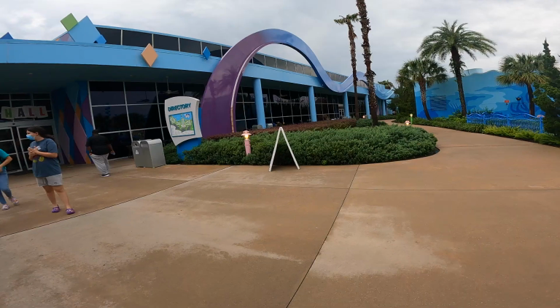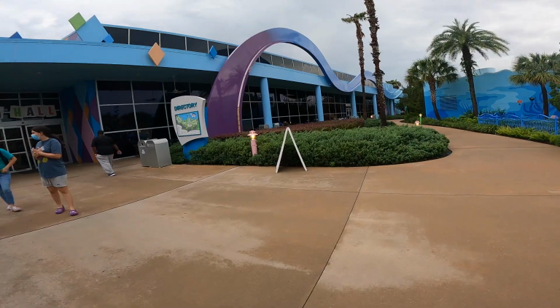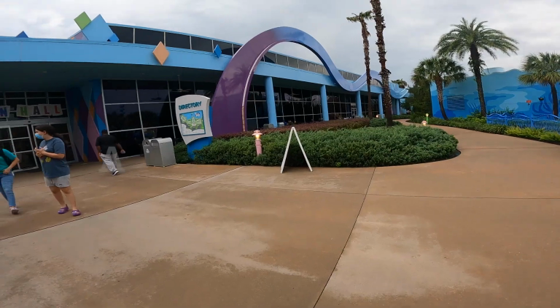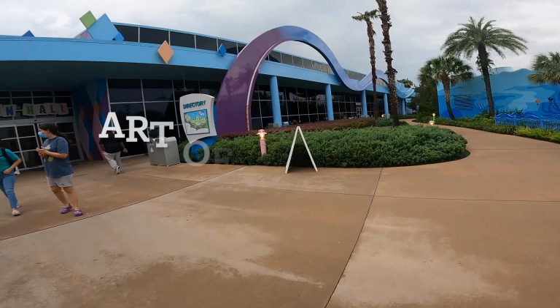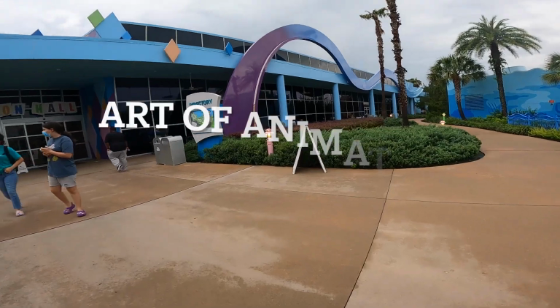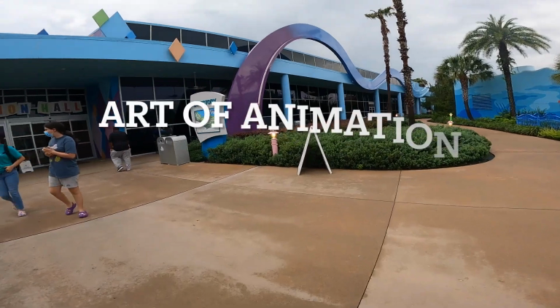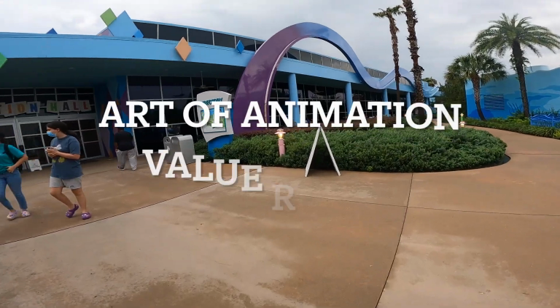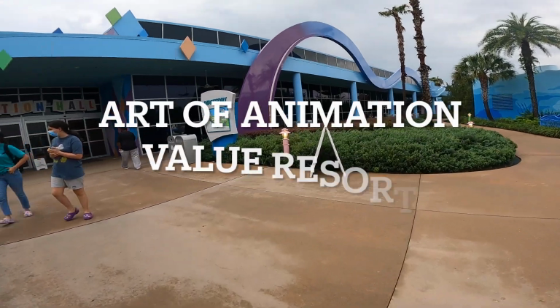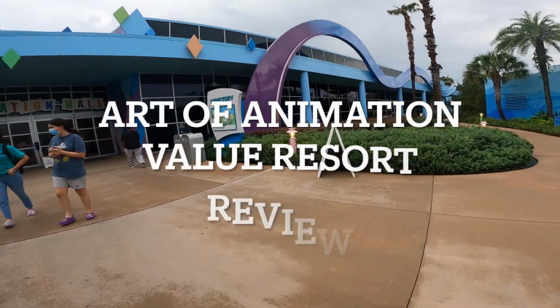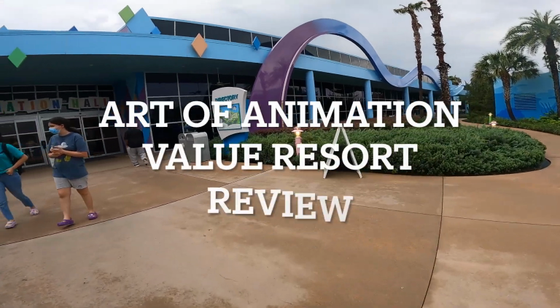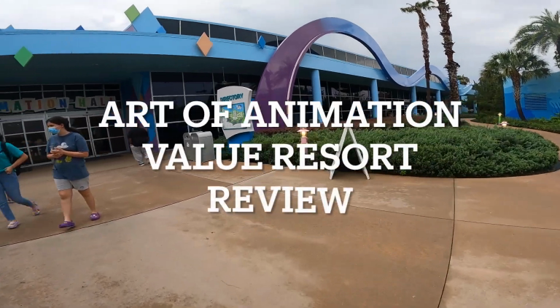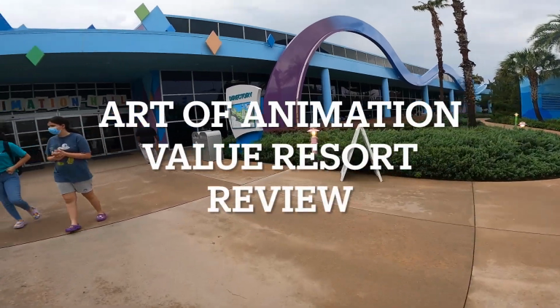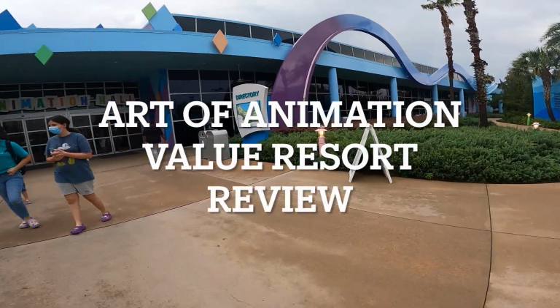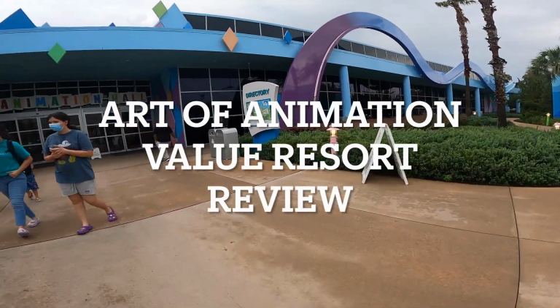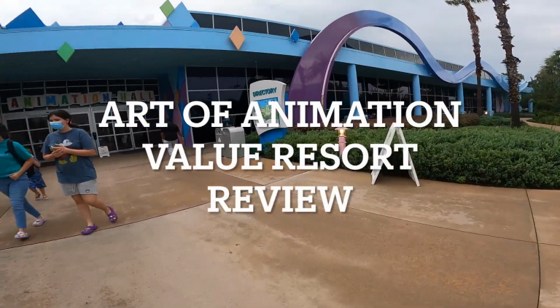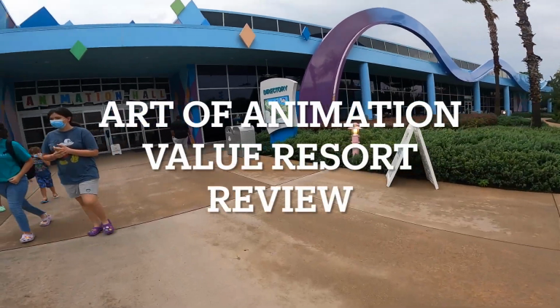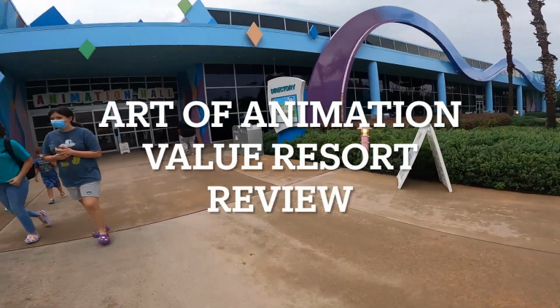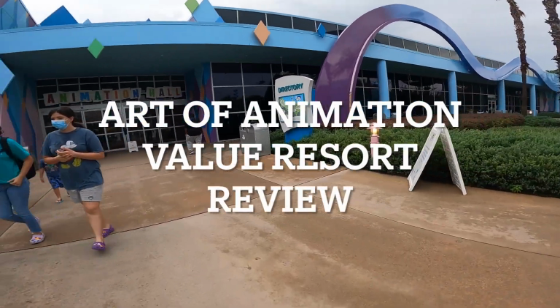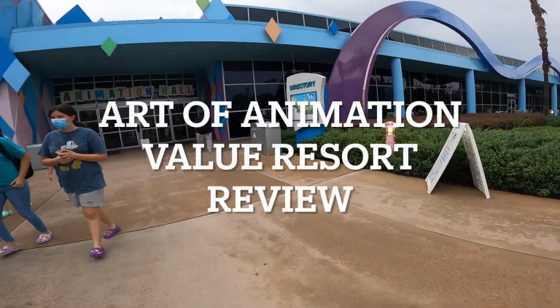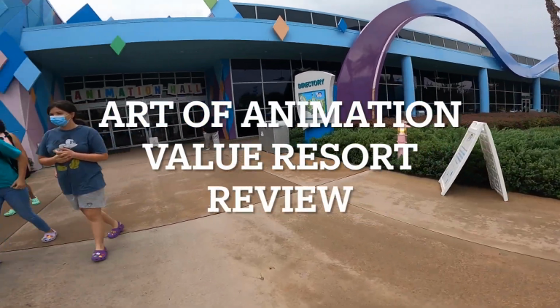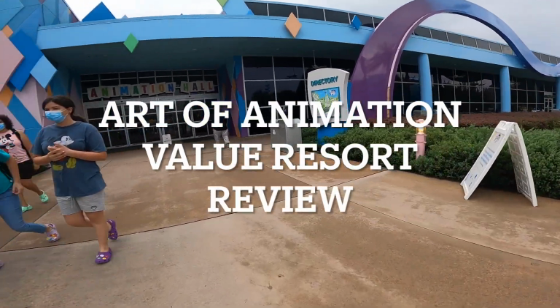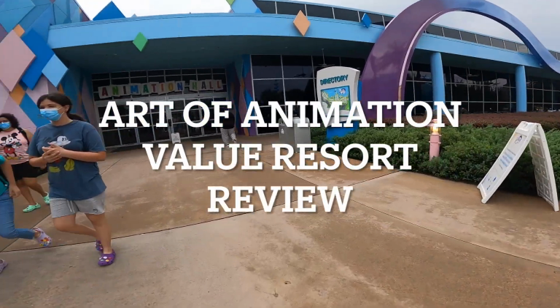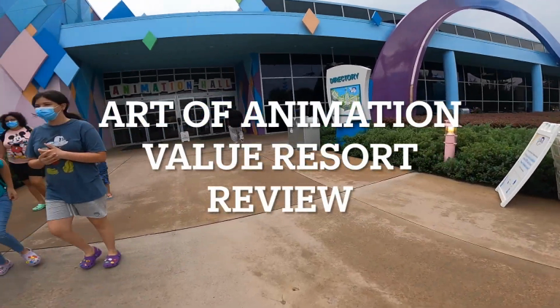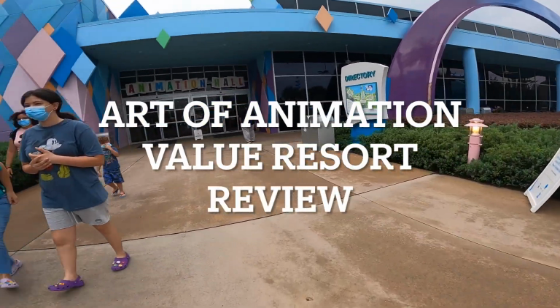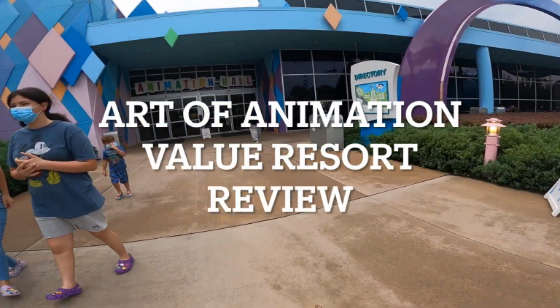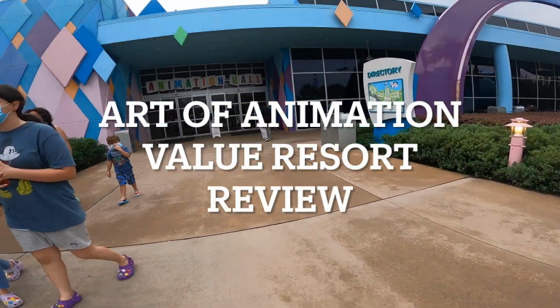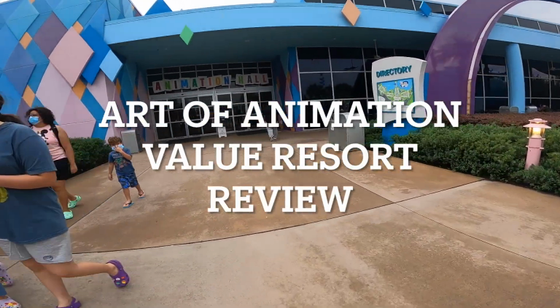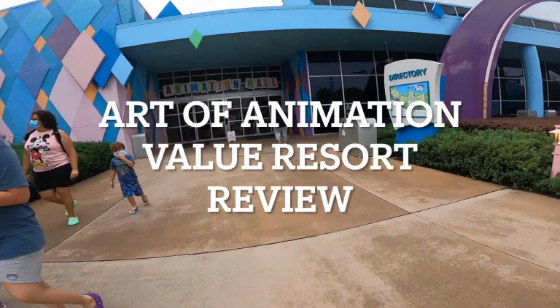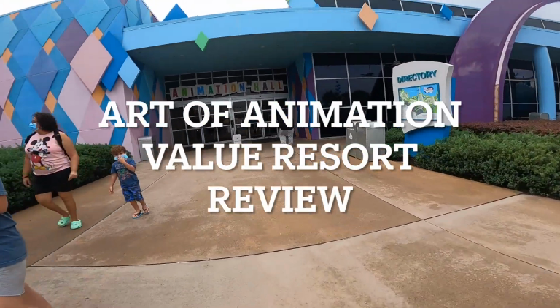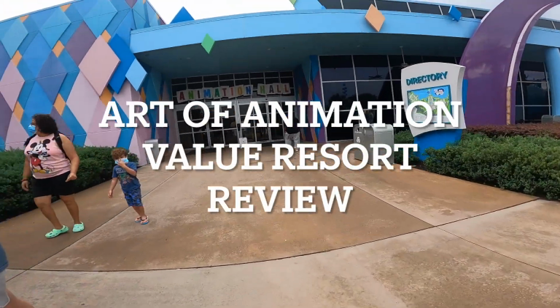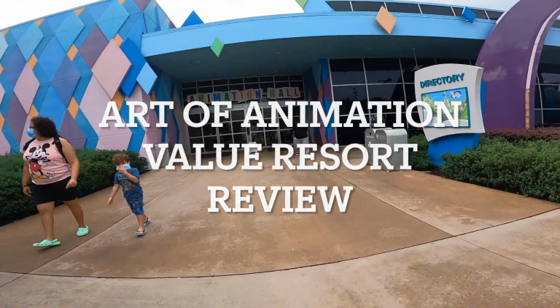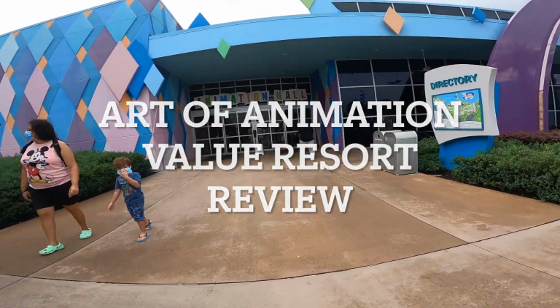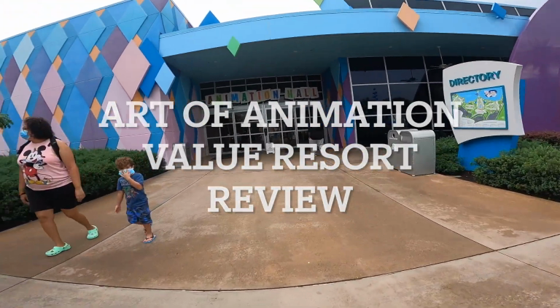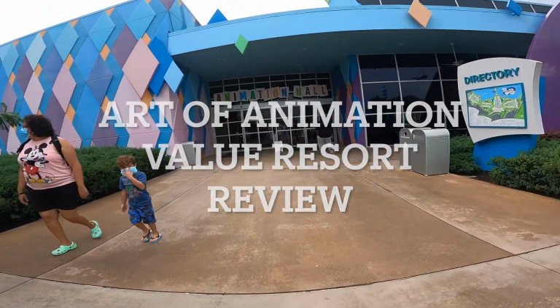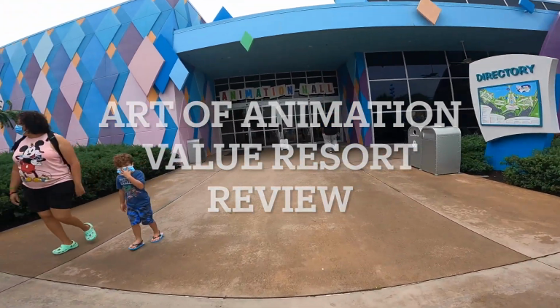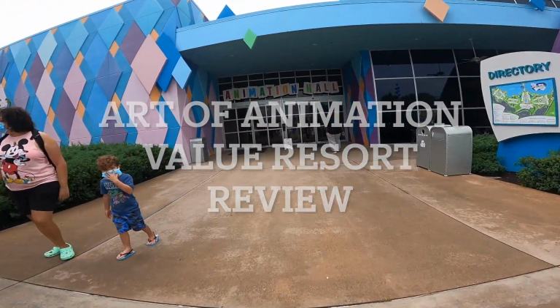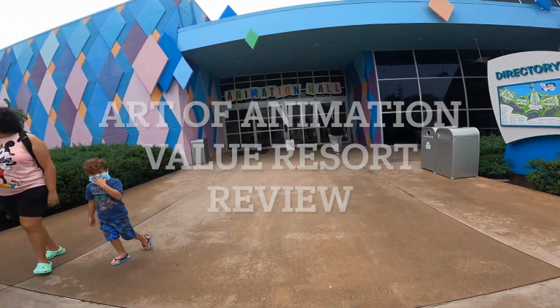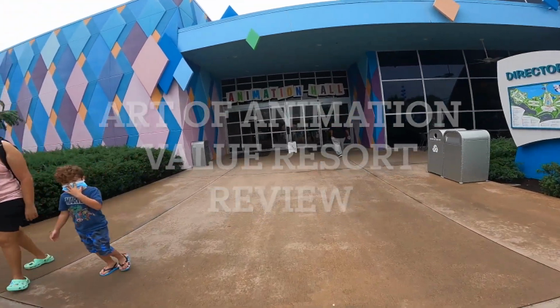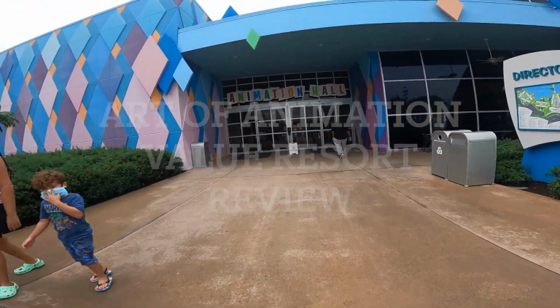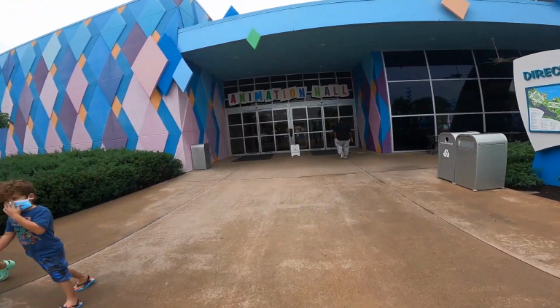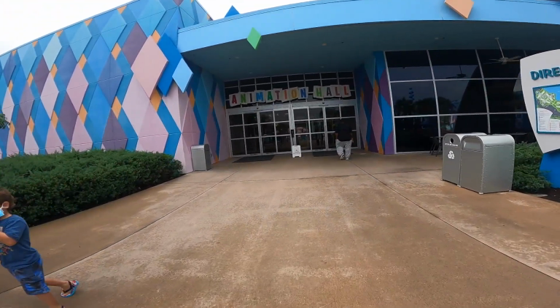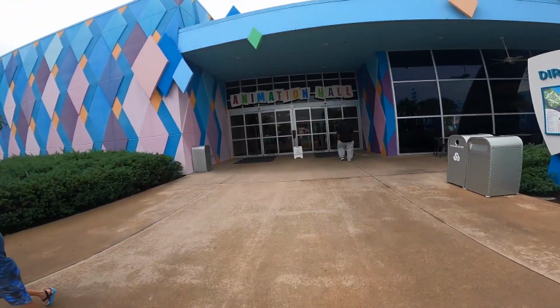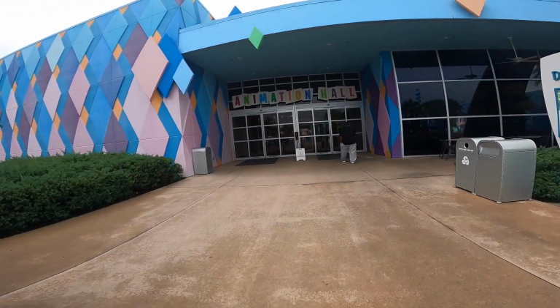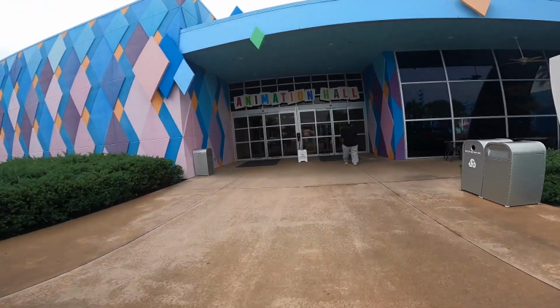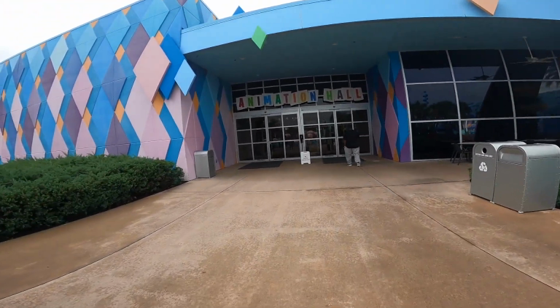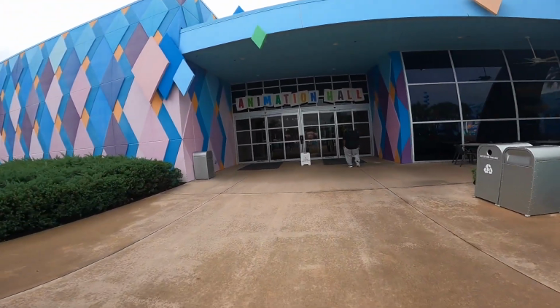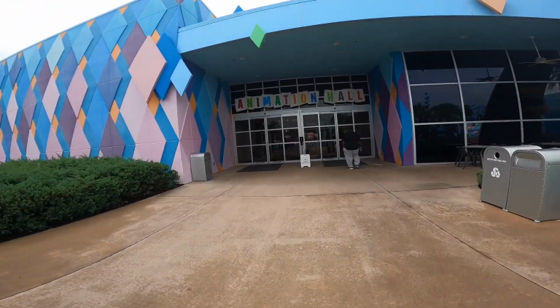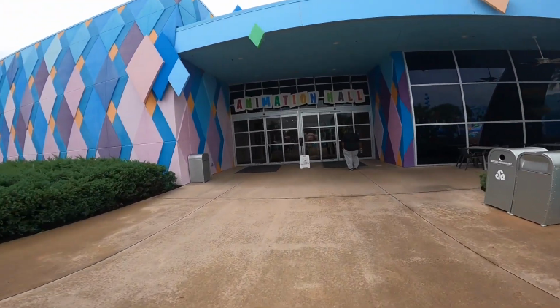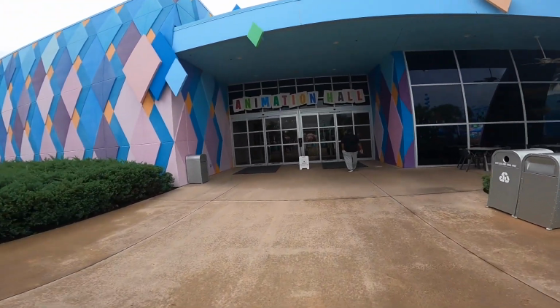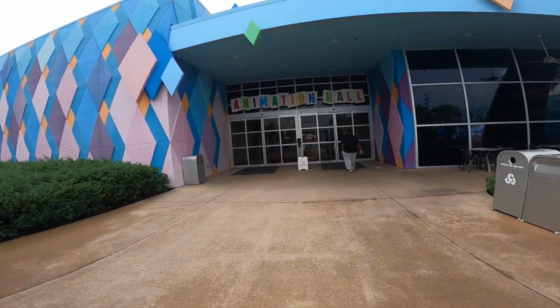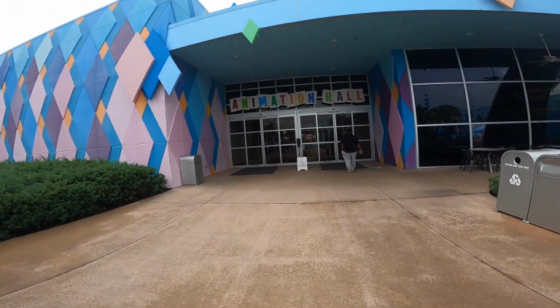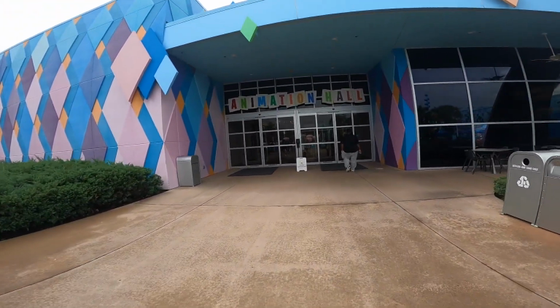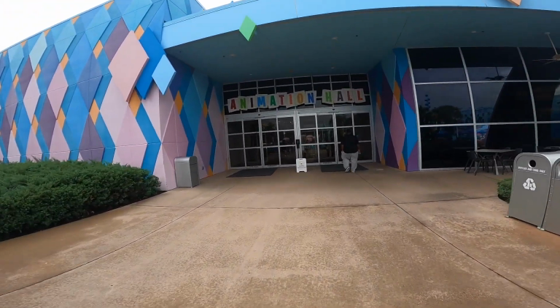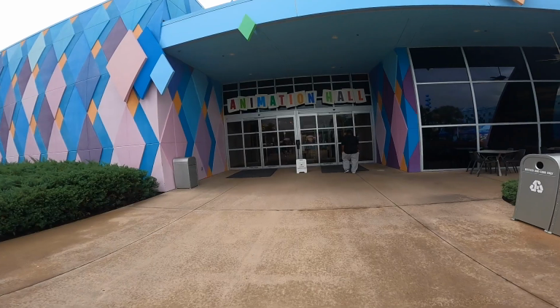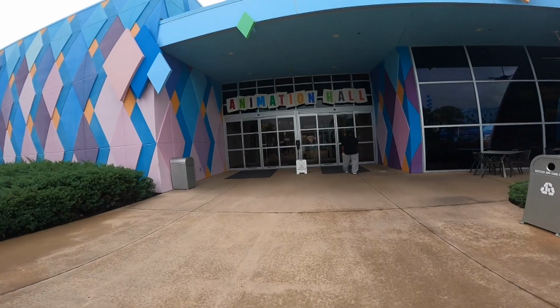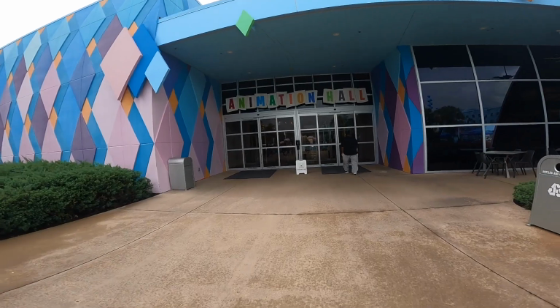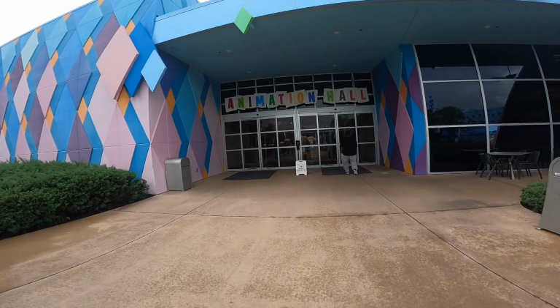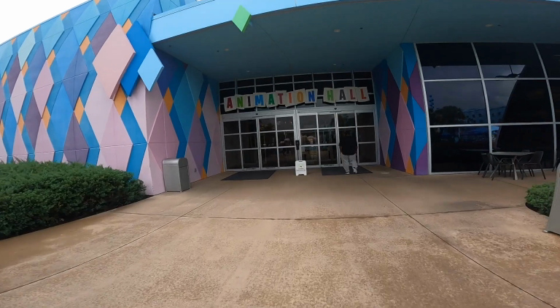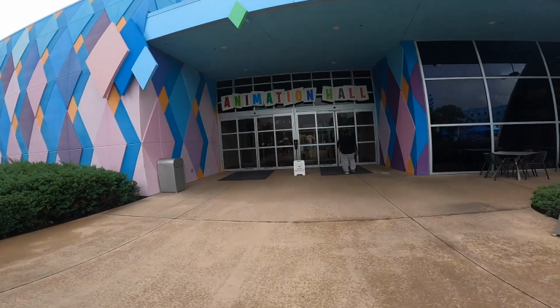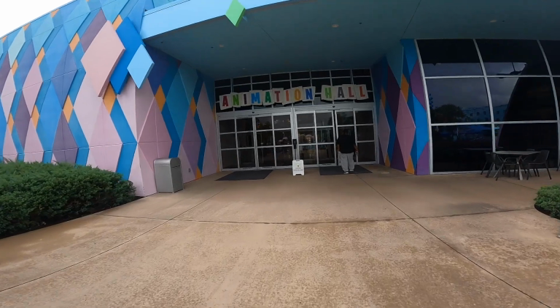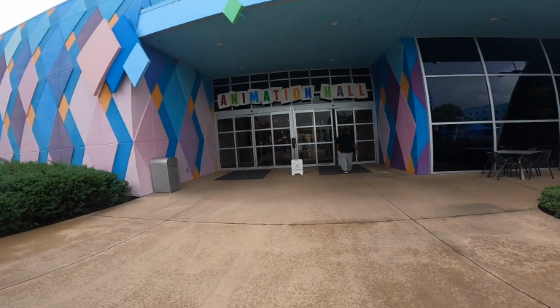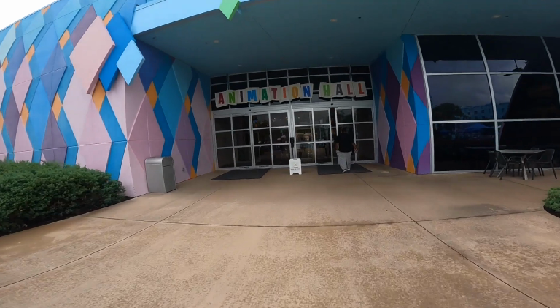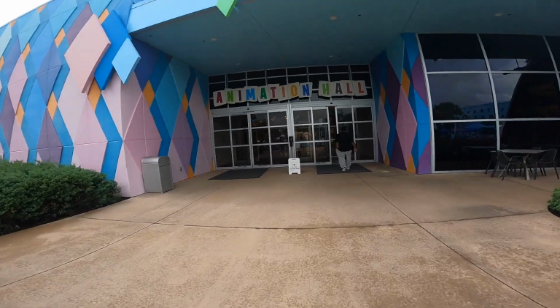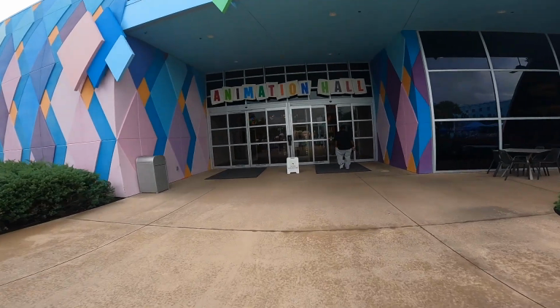Welcome to another Outdoor Girl Review. Today we're looking at the Art of Animation Value Resort at Walt Disney World in Florida.